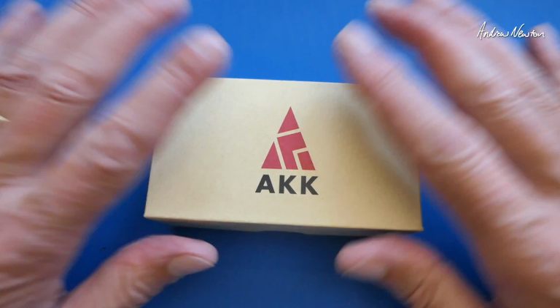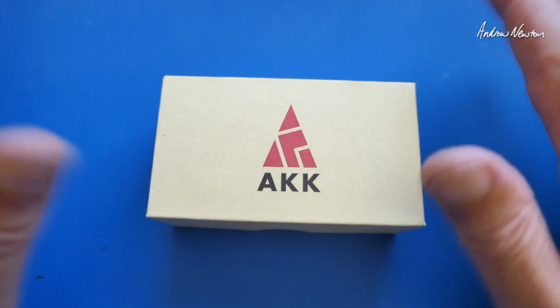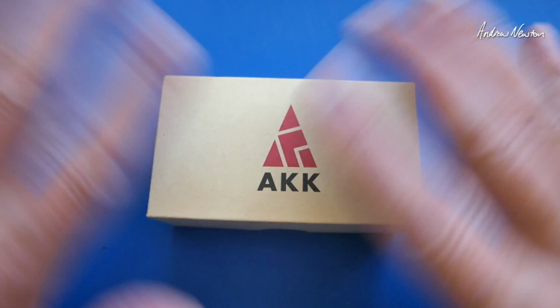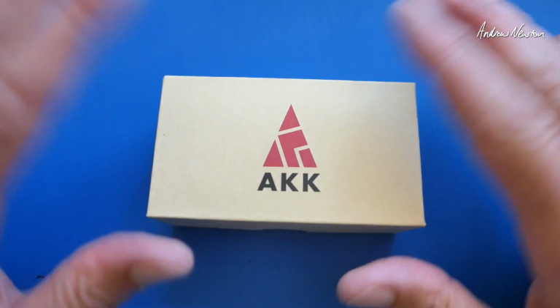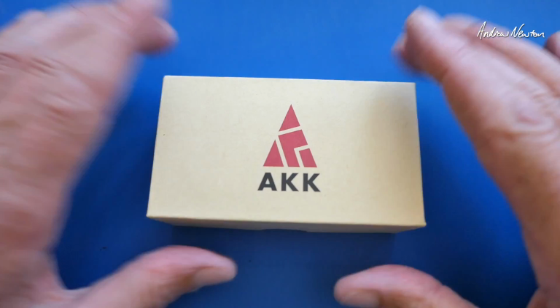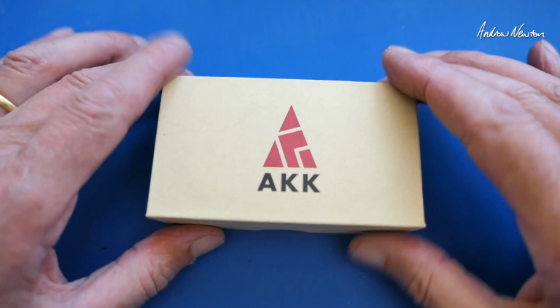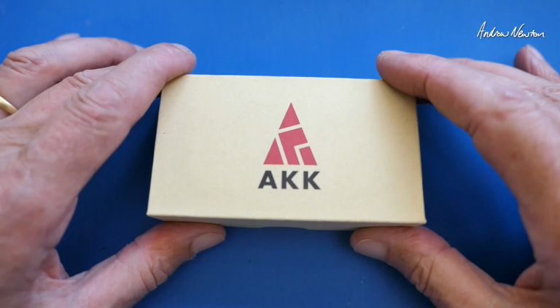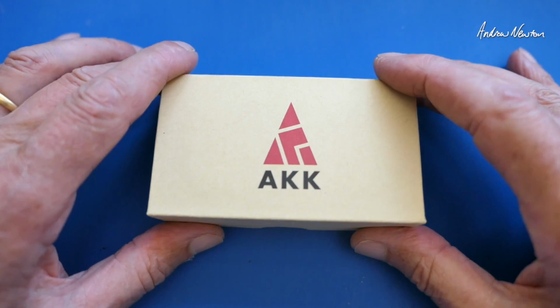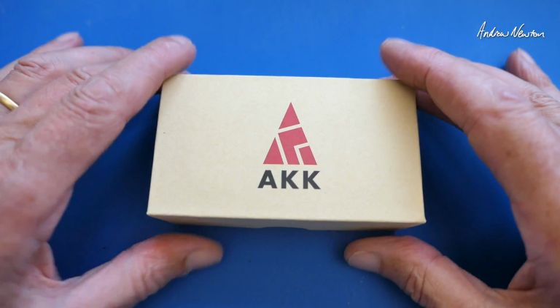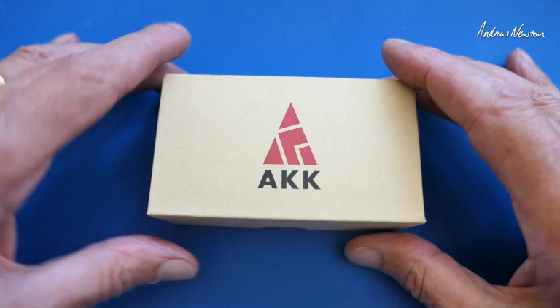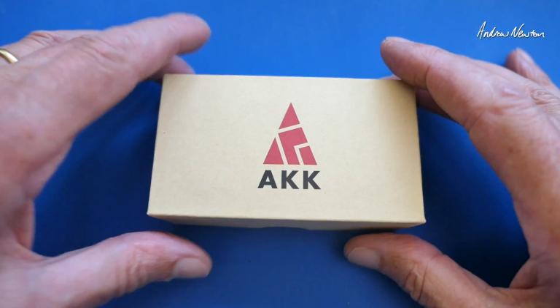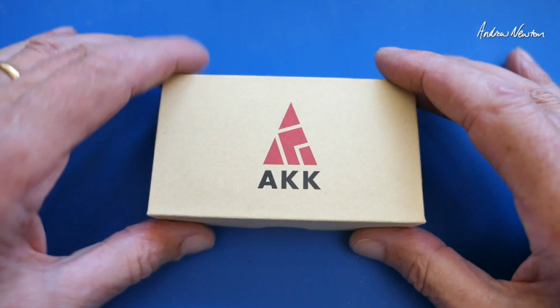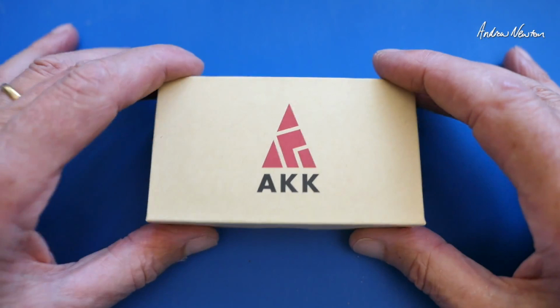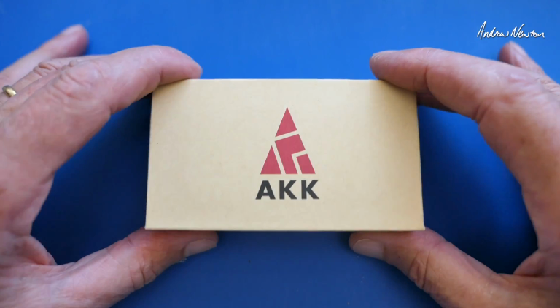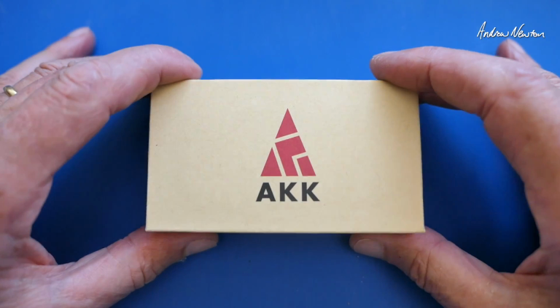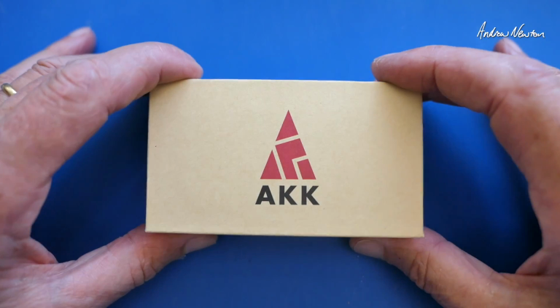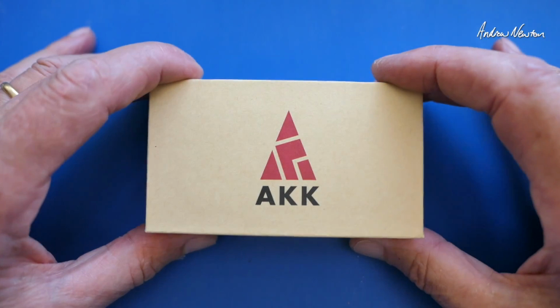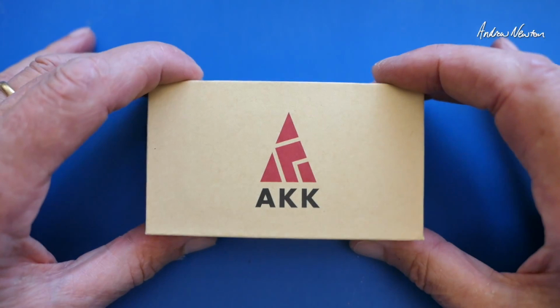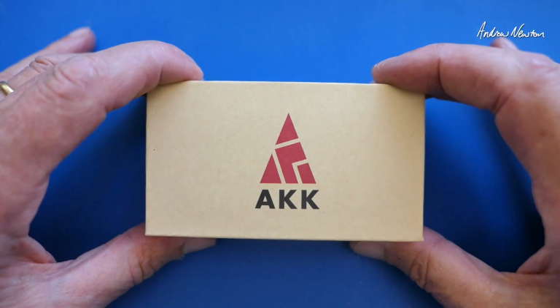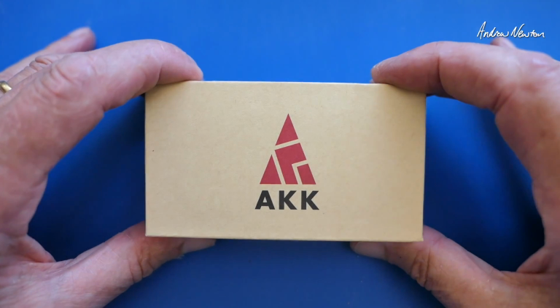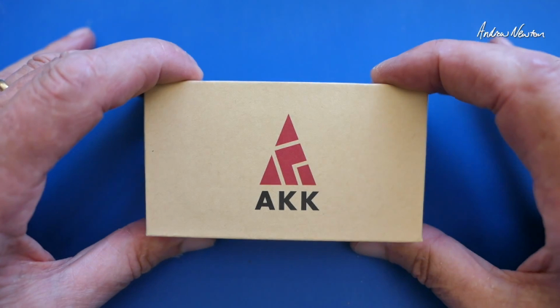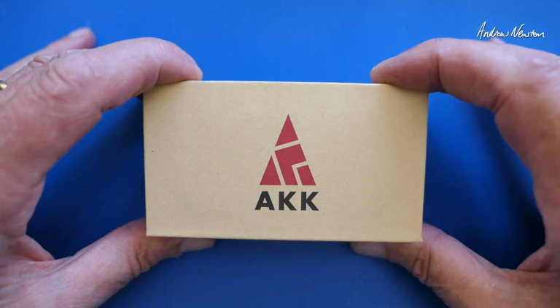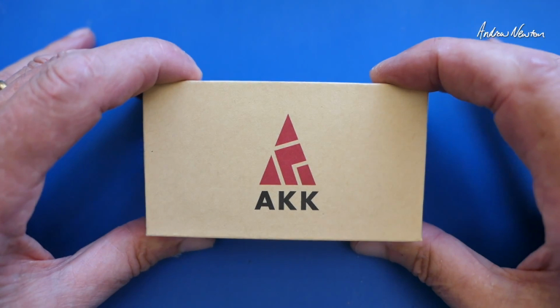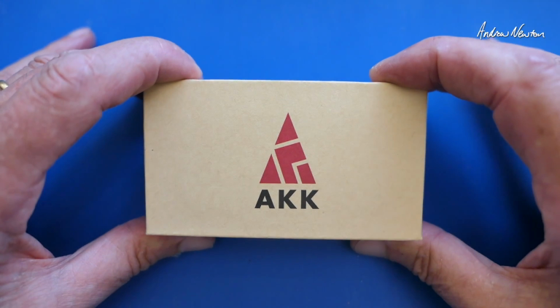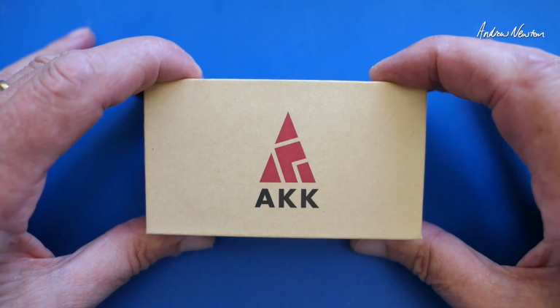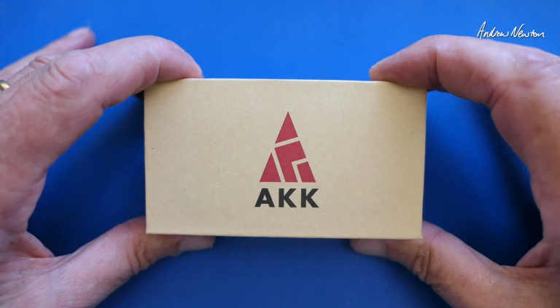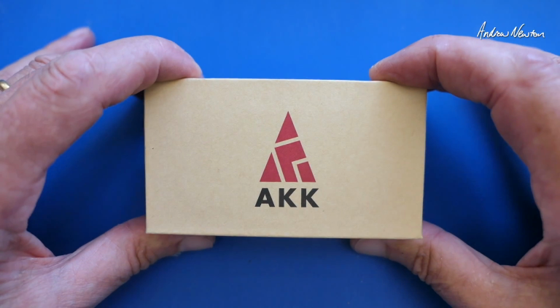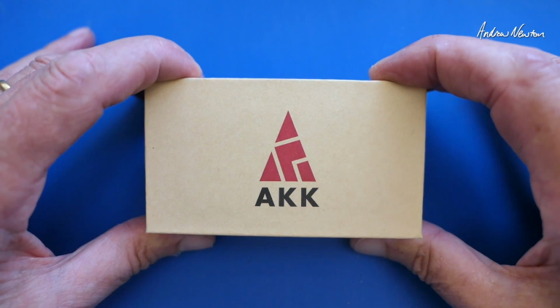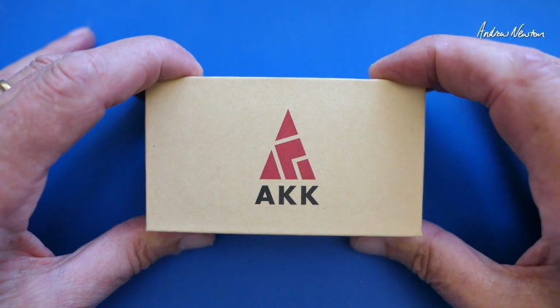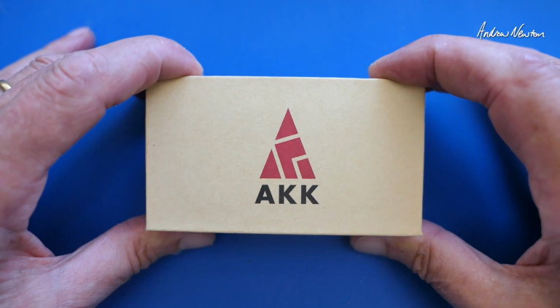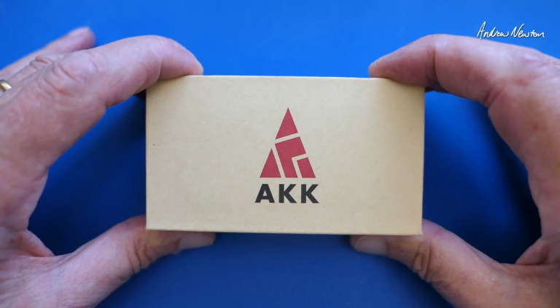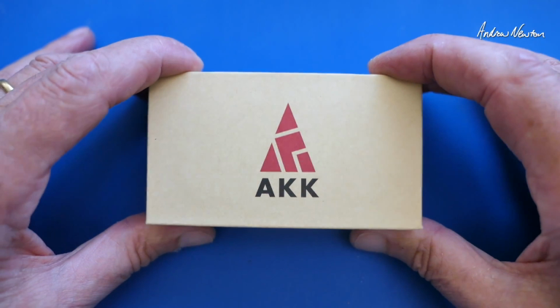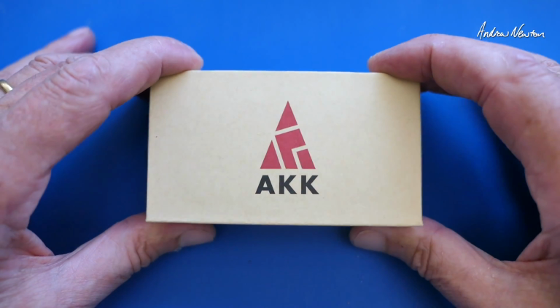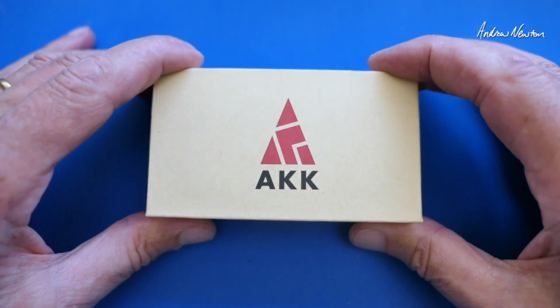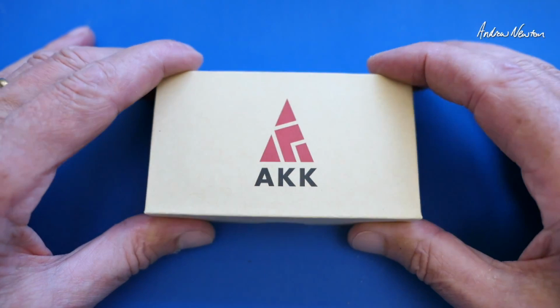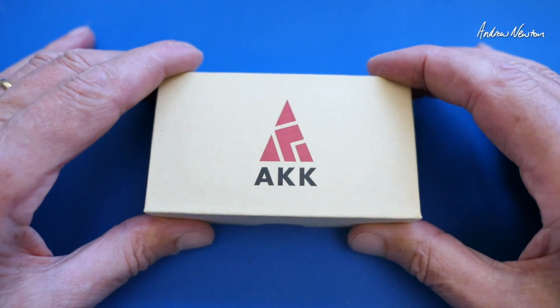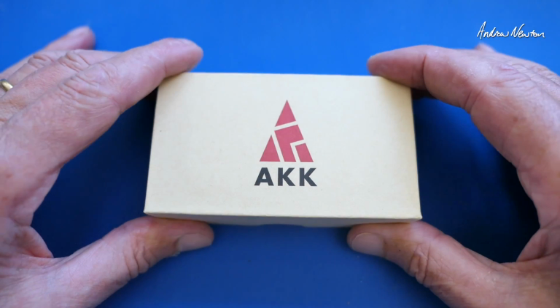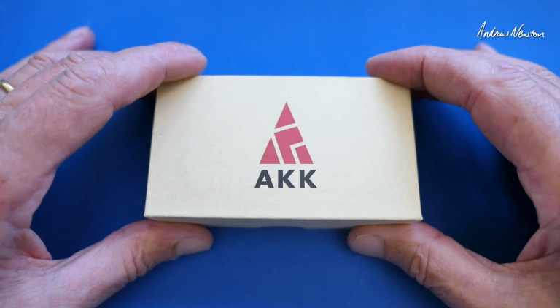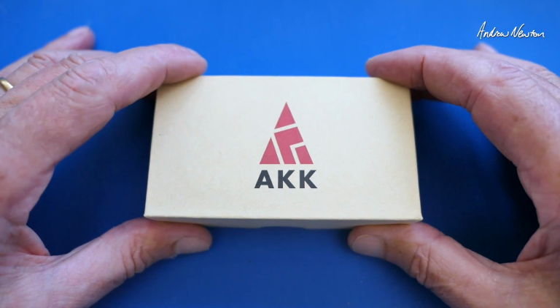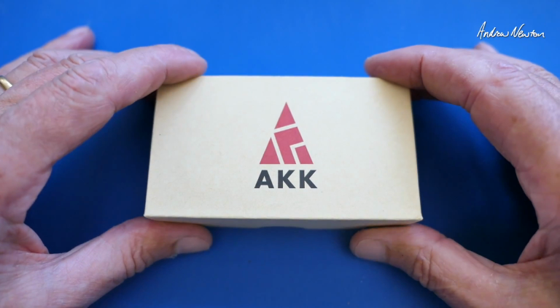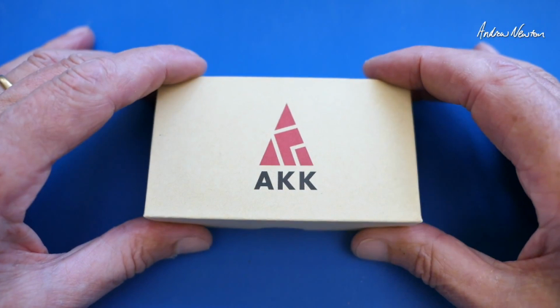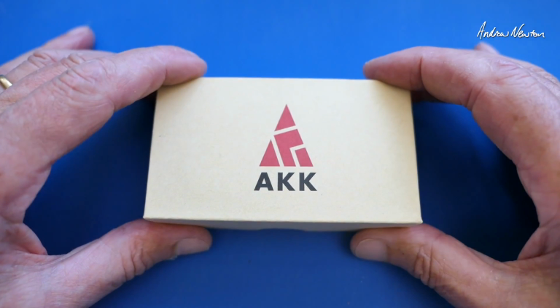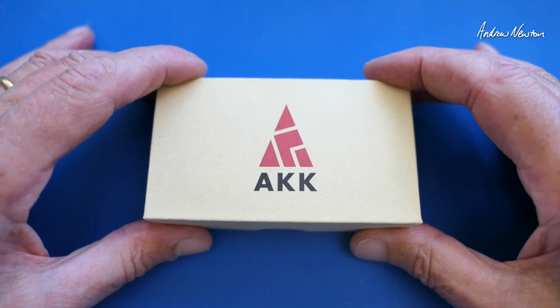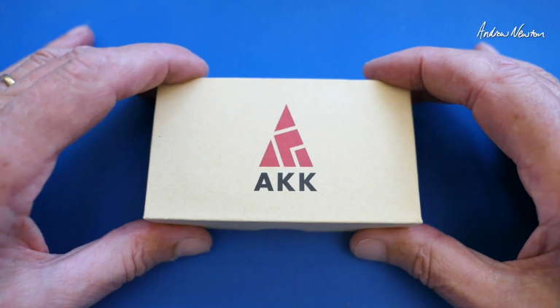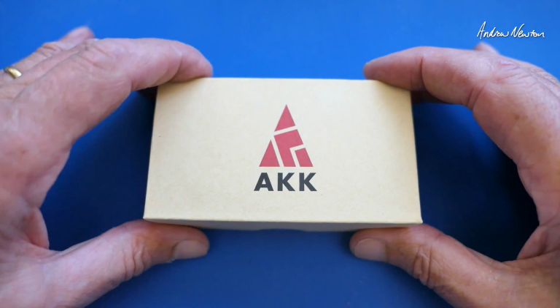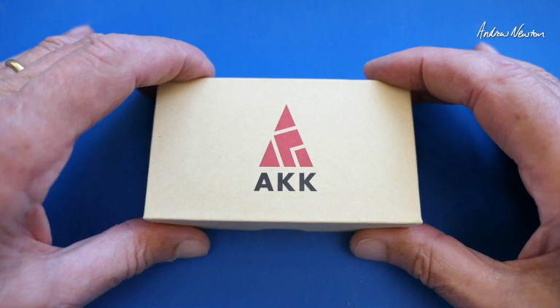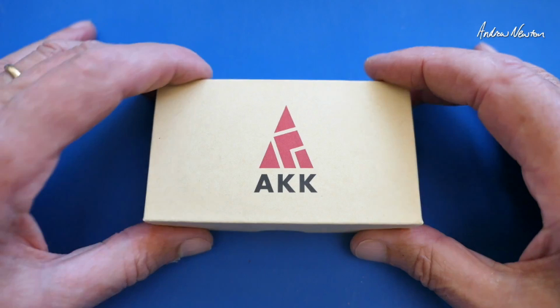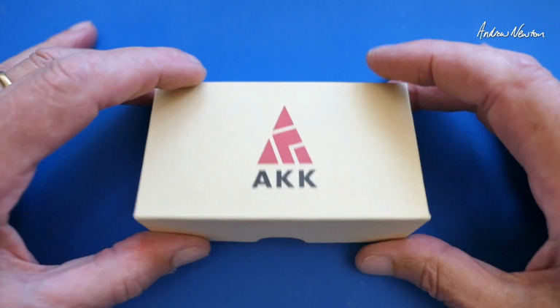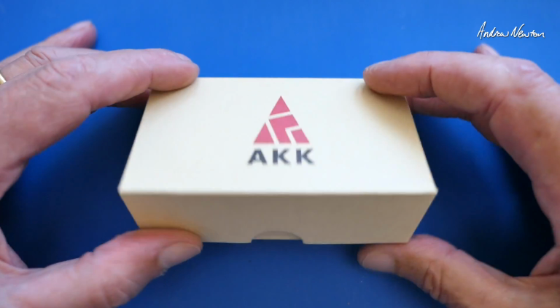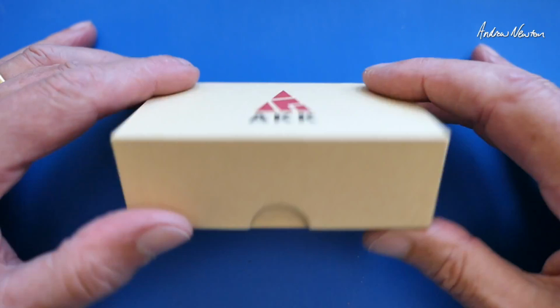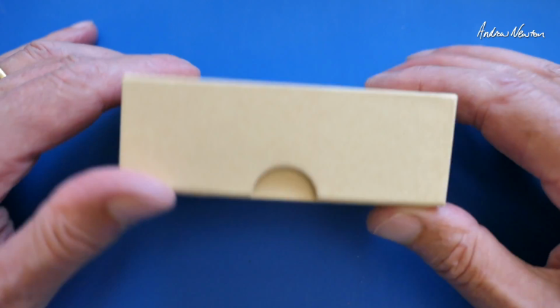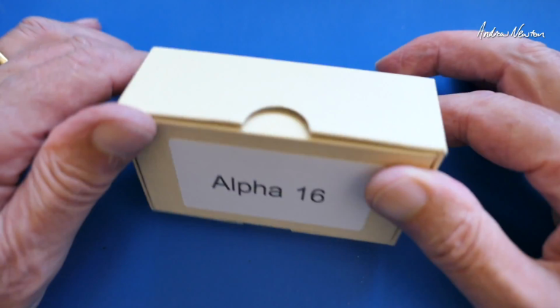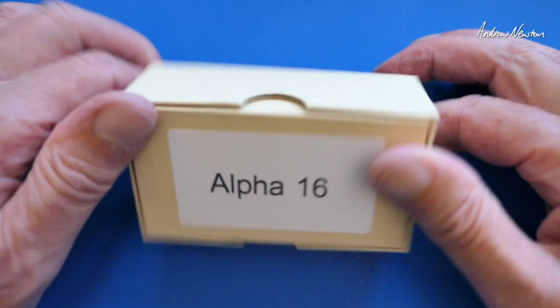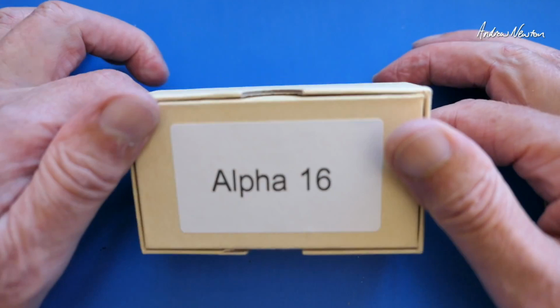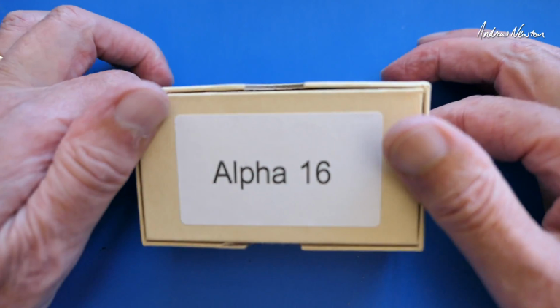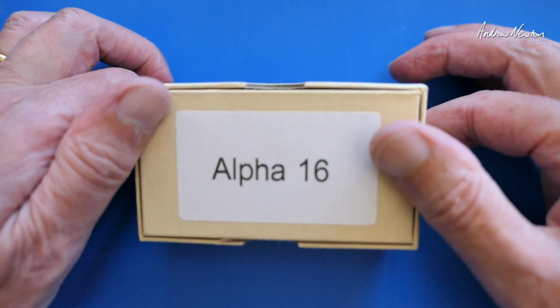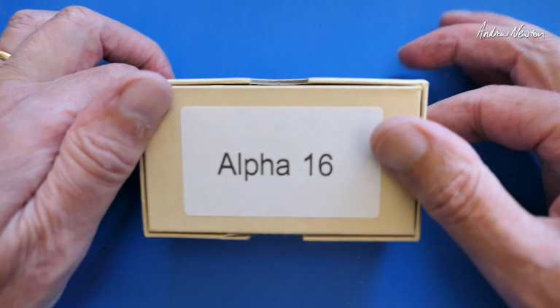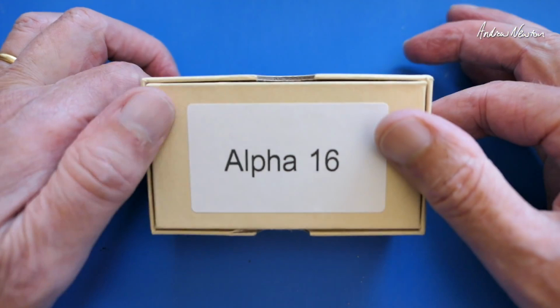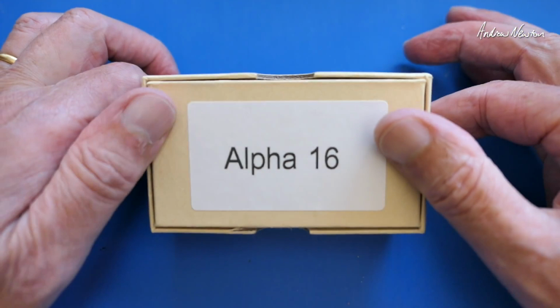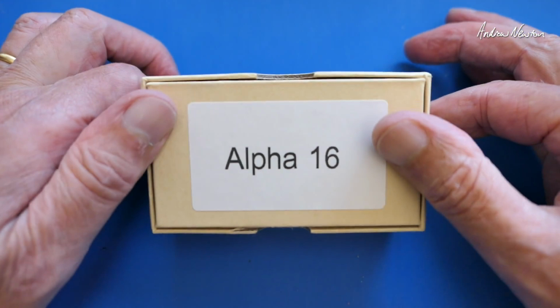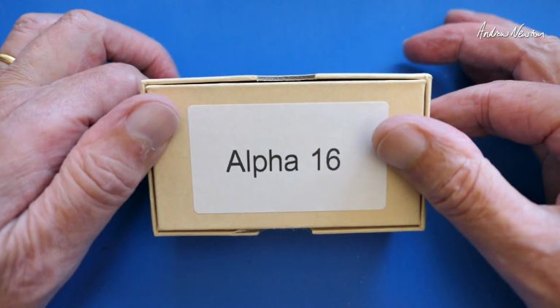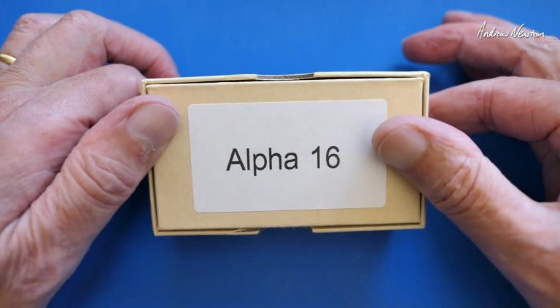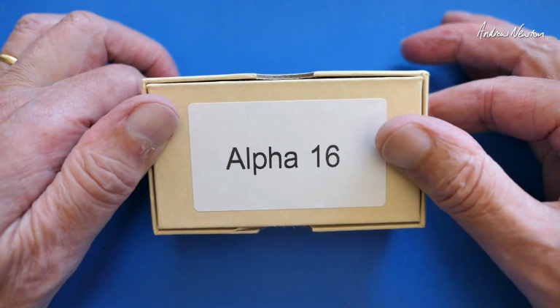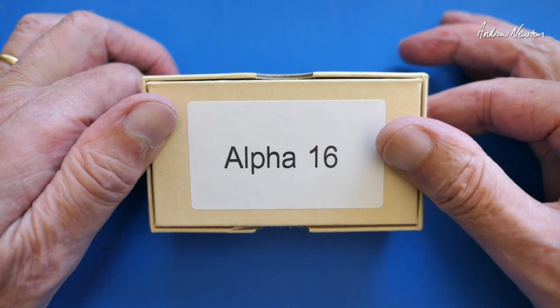Greetings folks. In this video I'll be having a look at the new video transmitter from AKK, the Alpha 16.